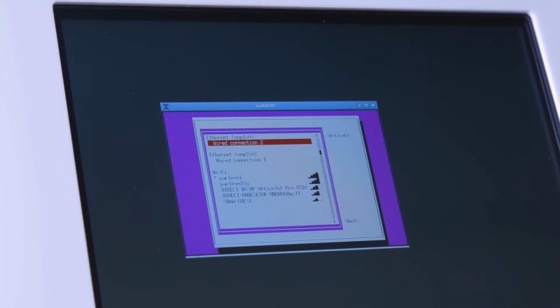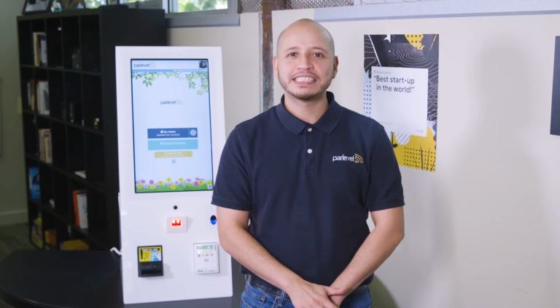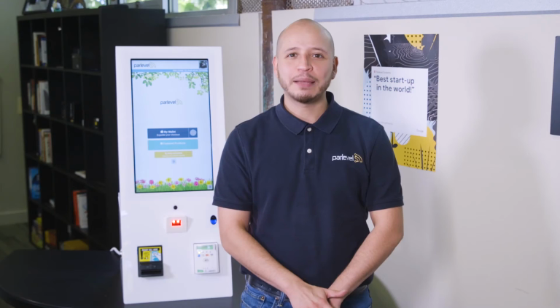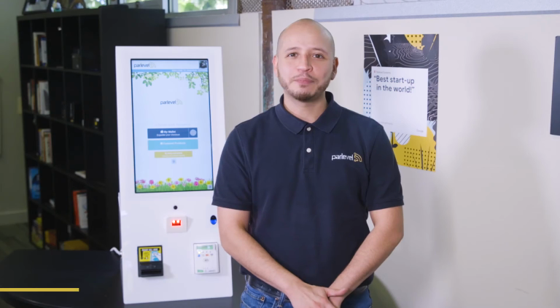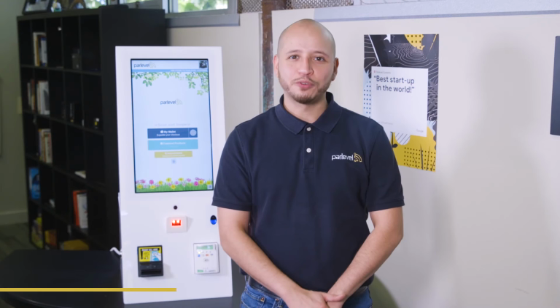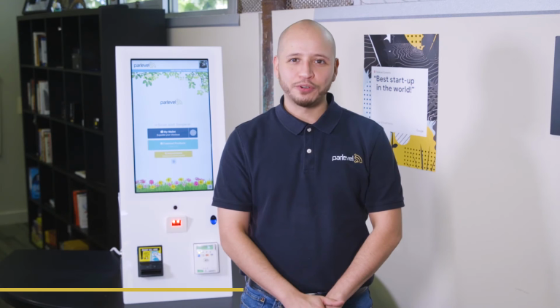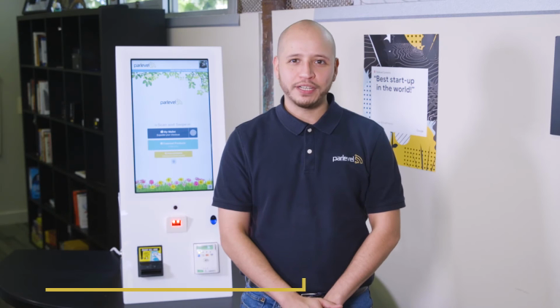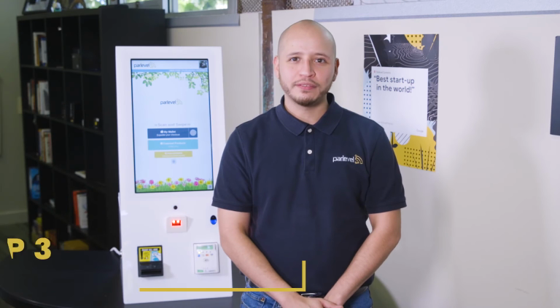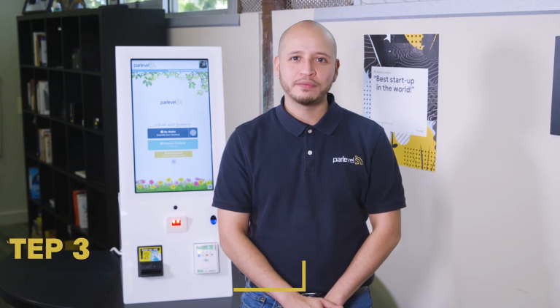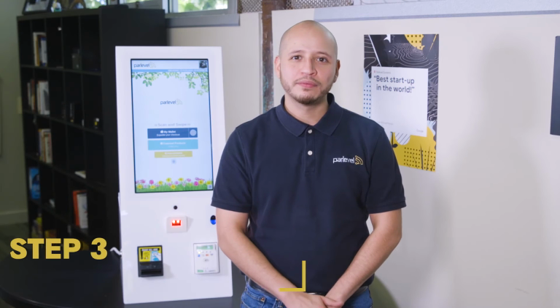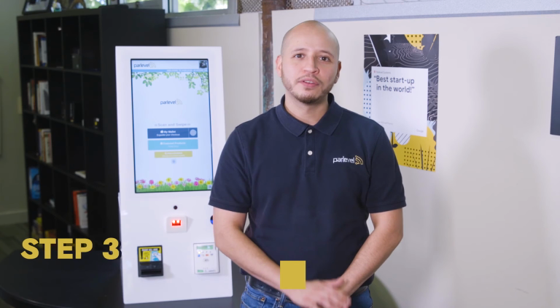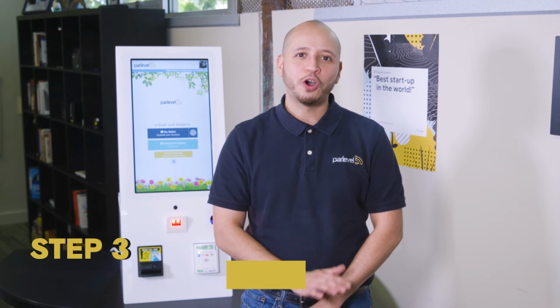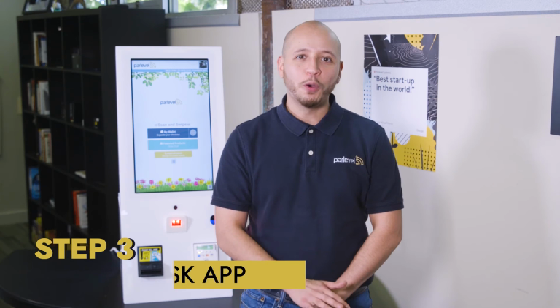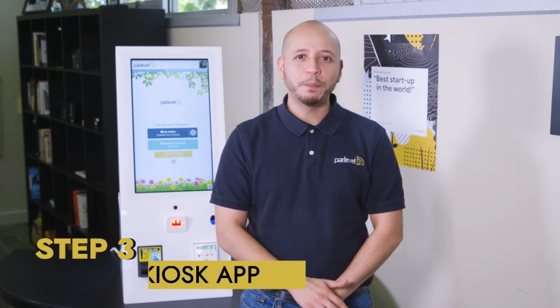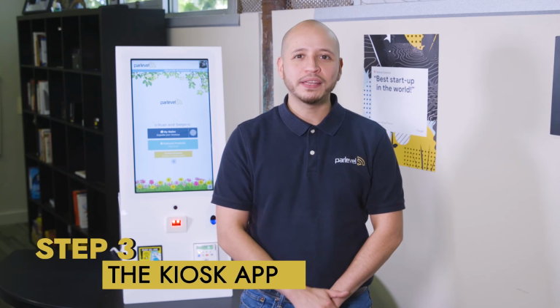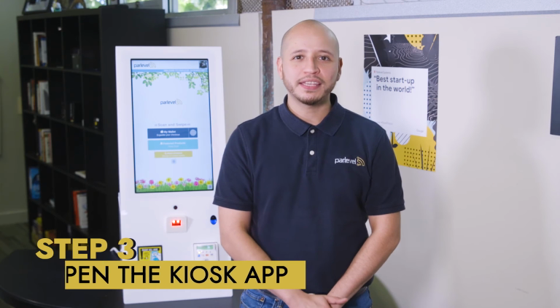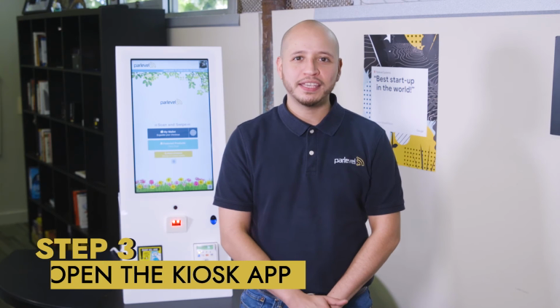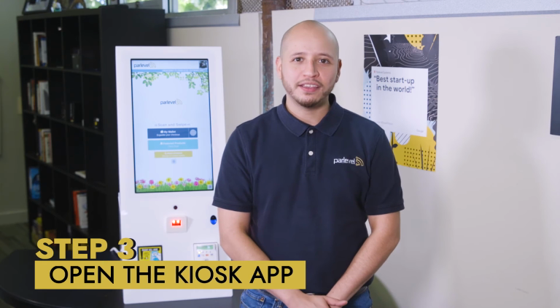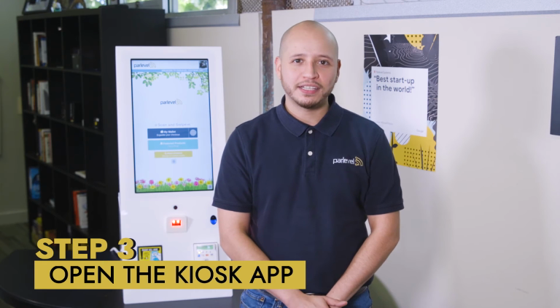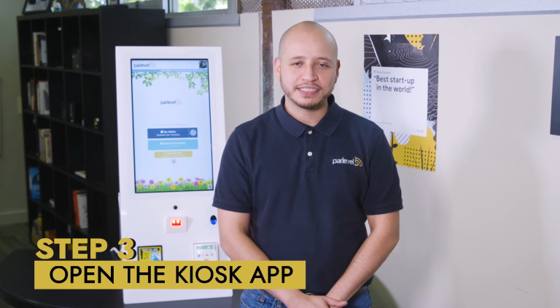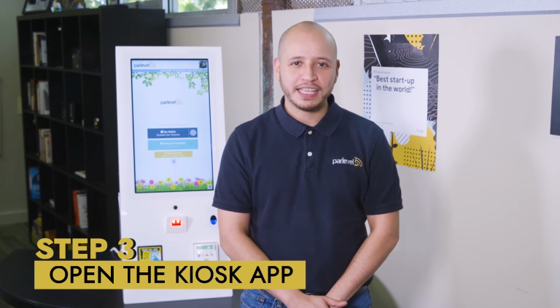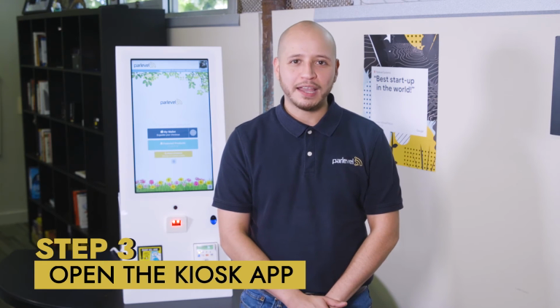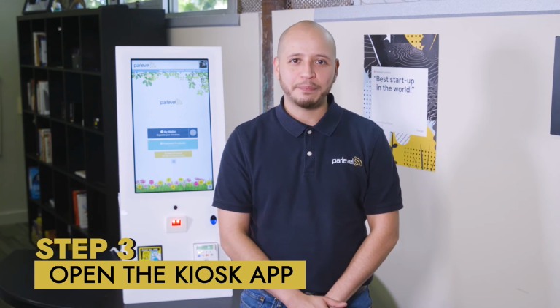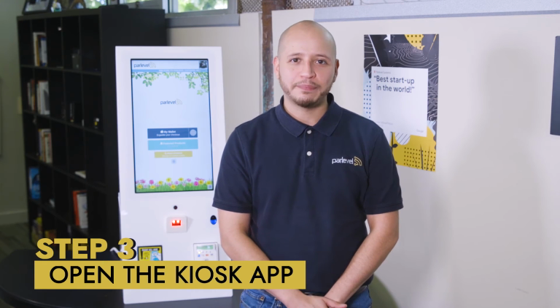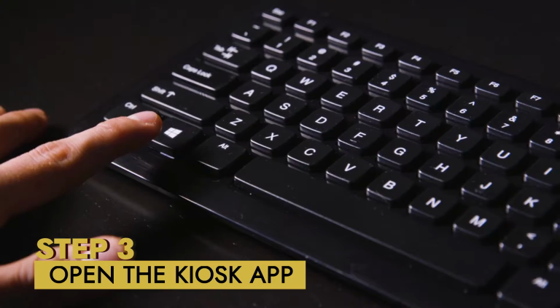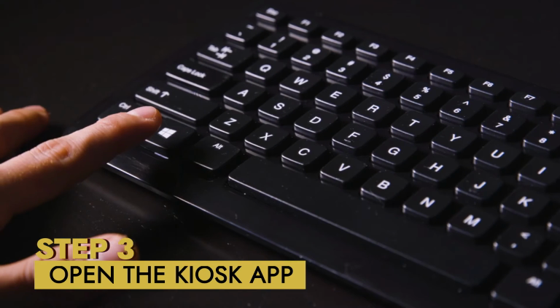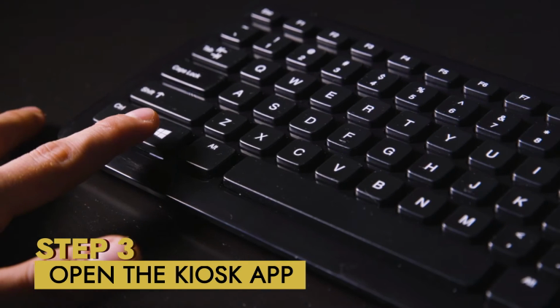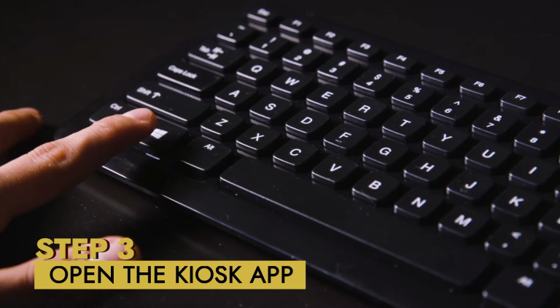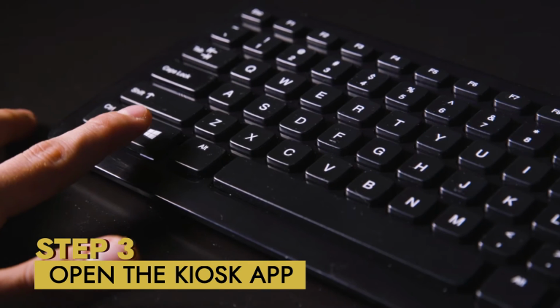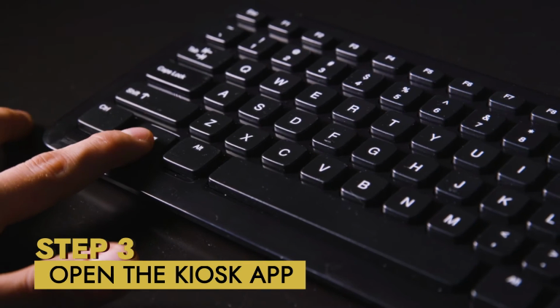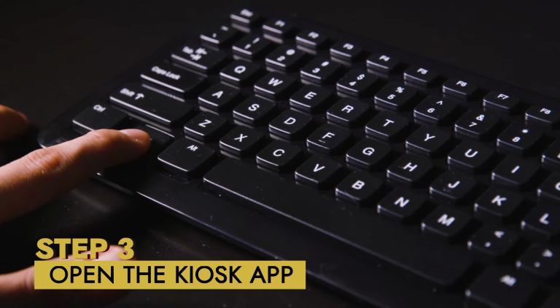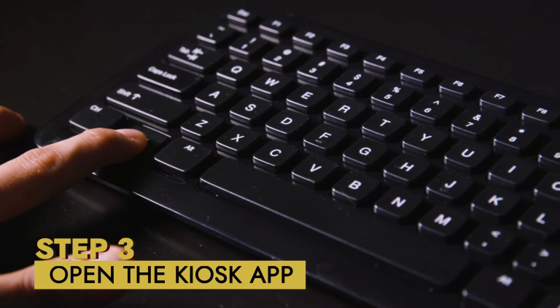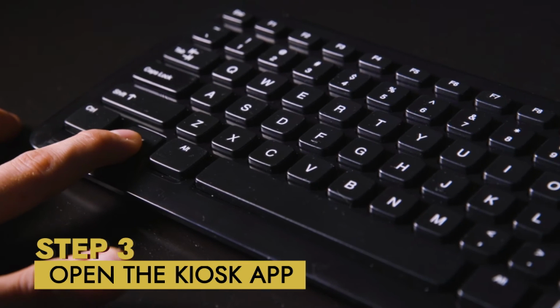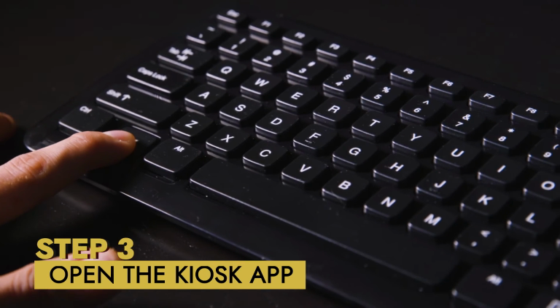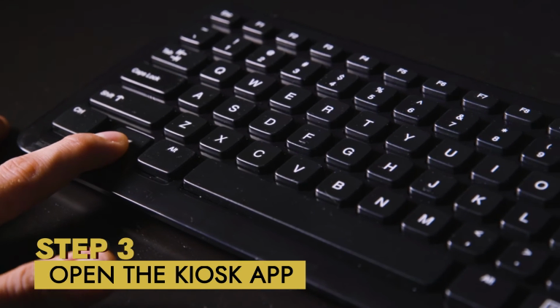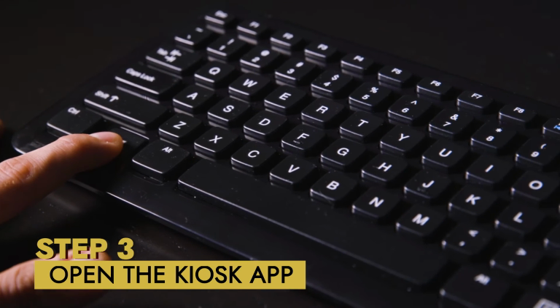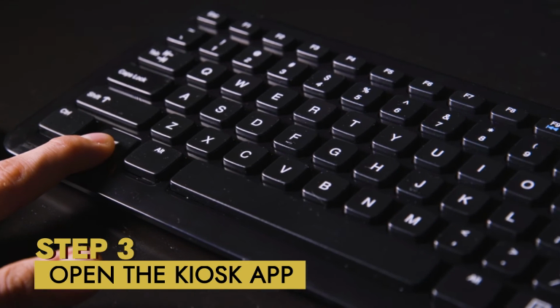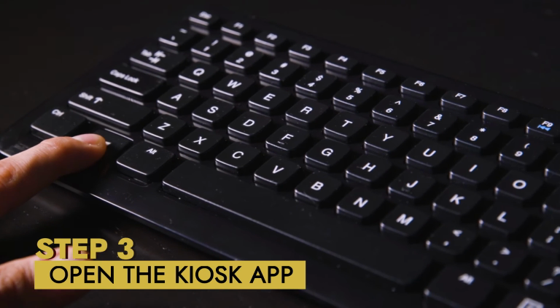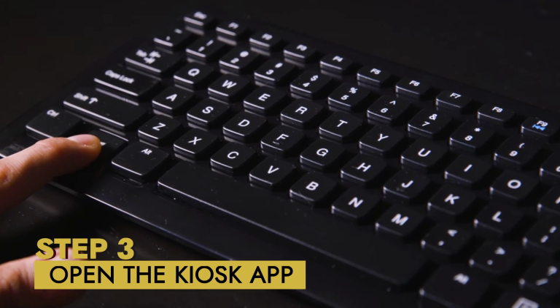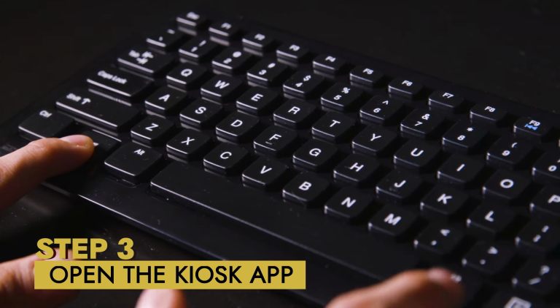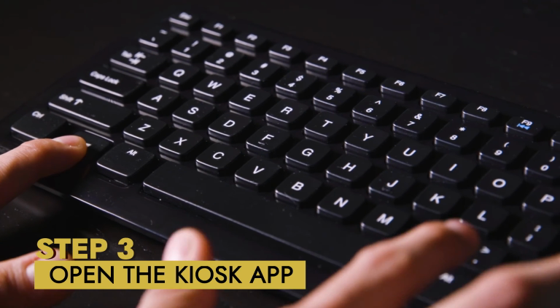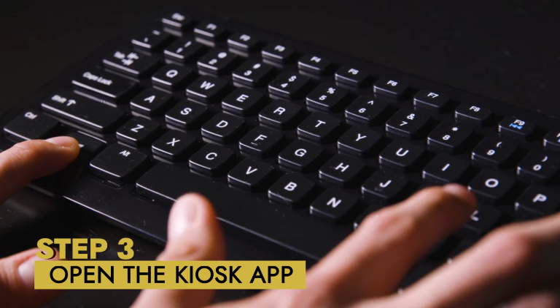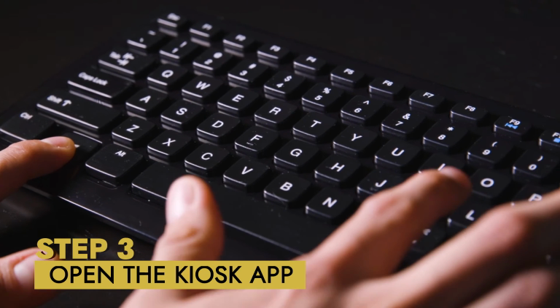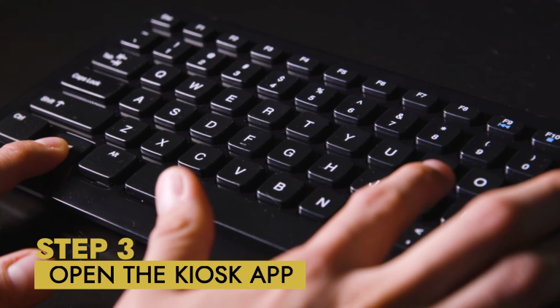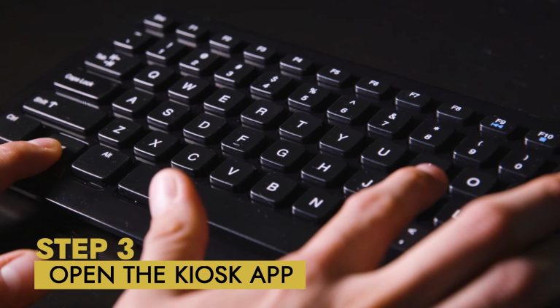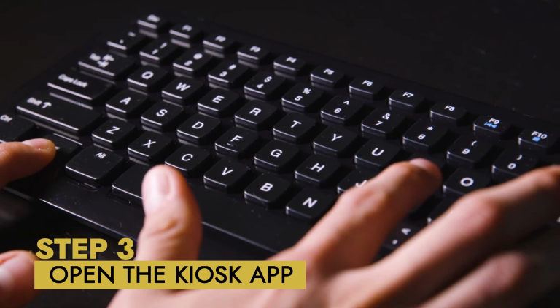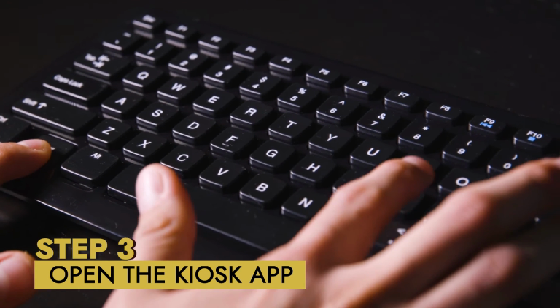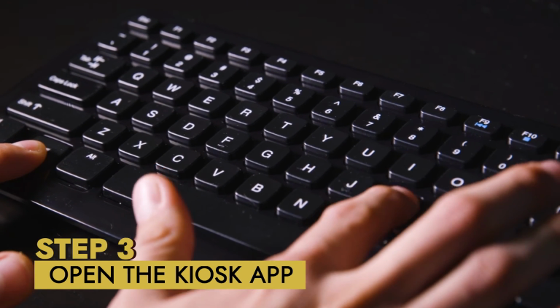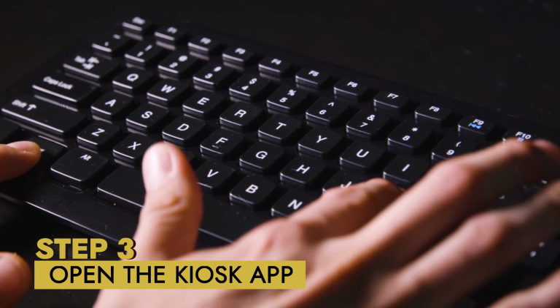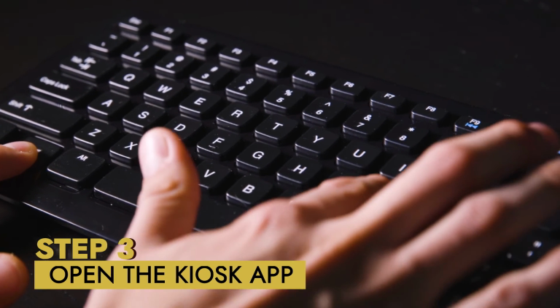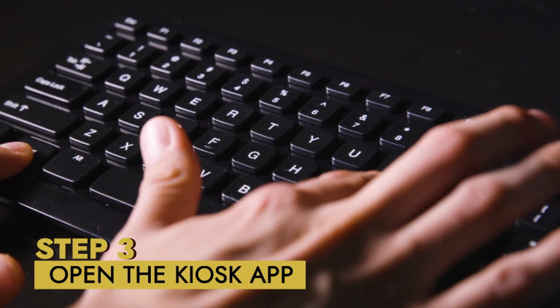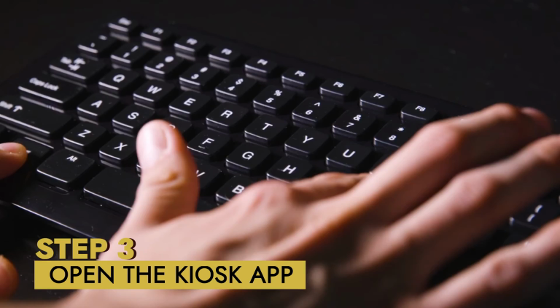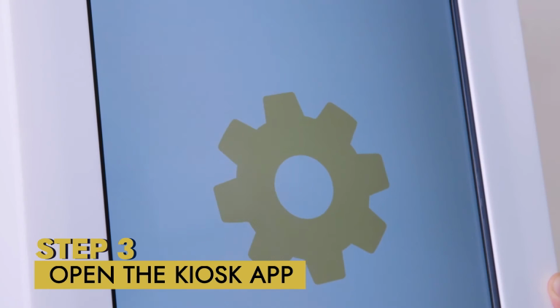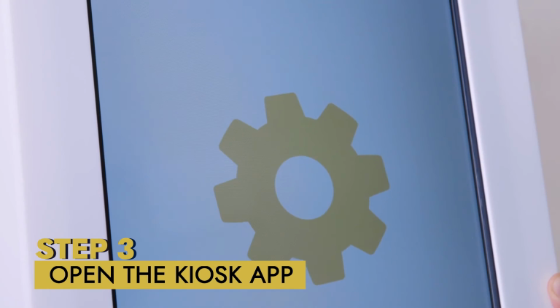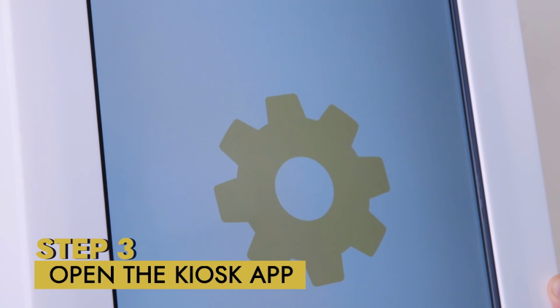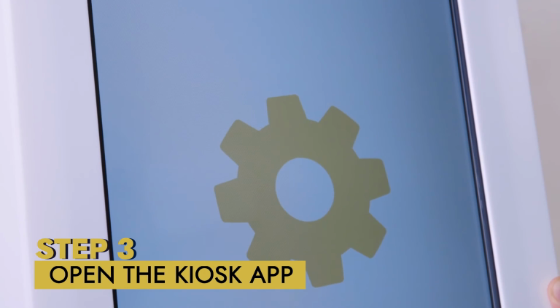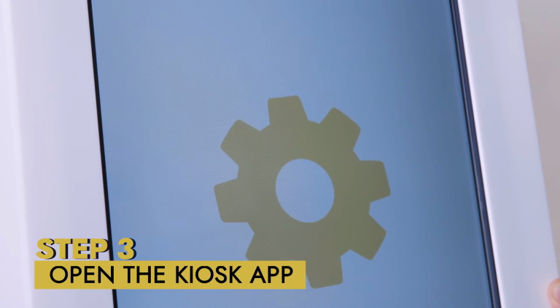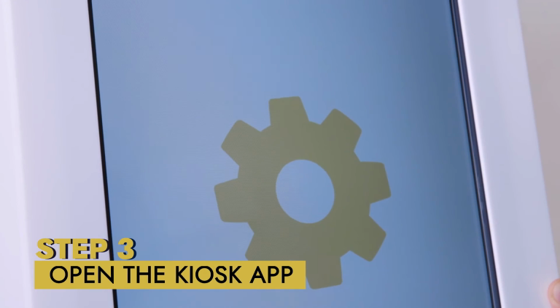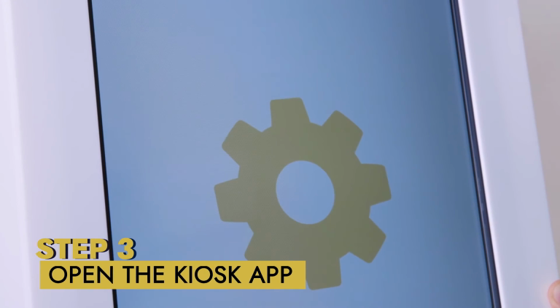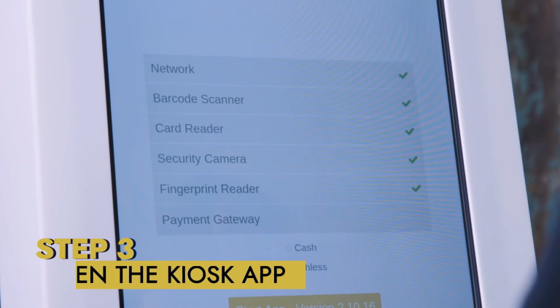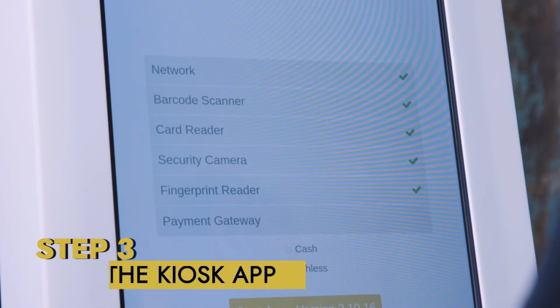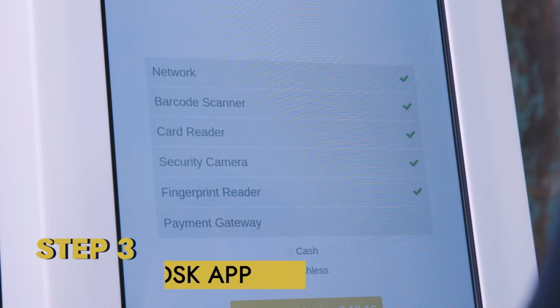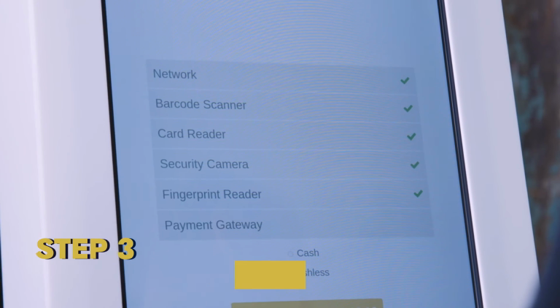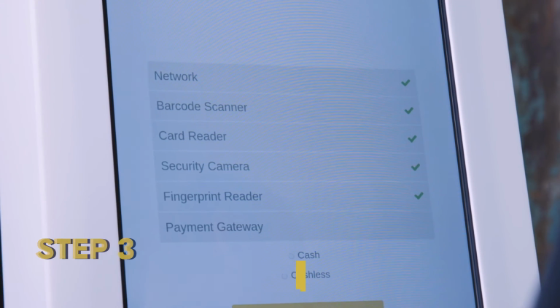Step three: open the kiosk app. Windows key plus K will bring up your kiosk application.